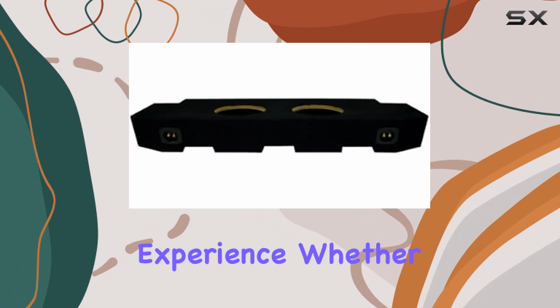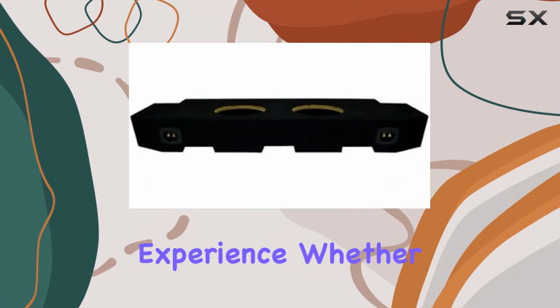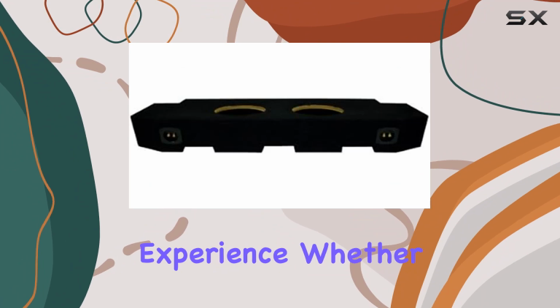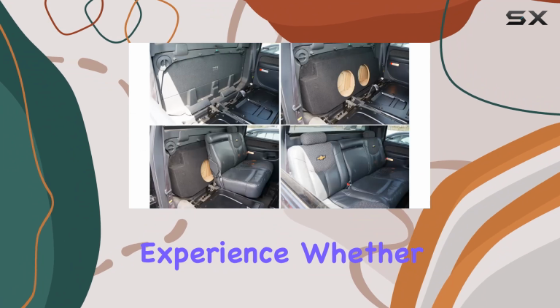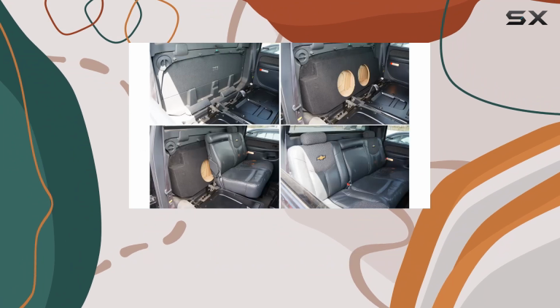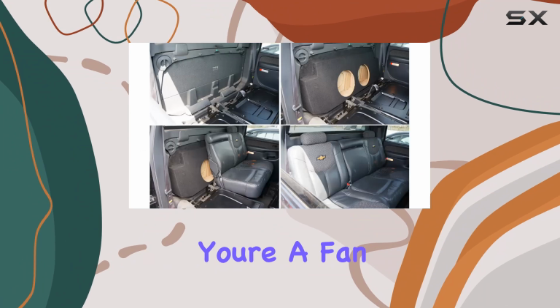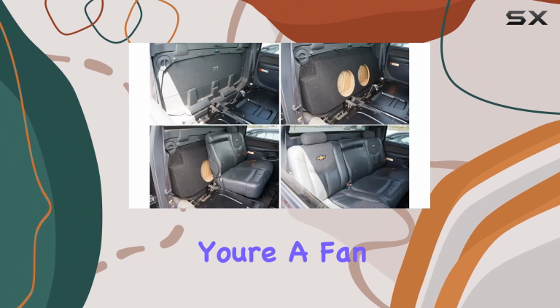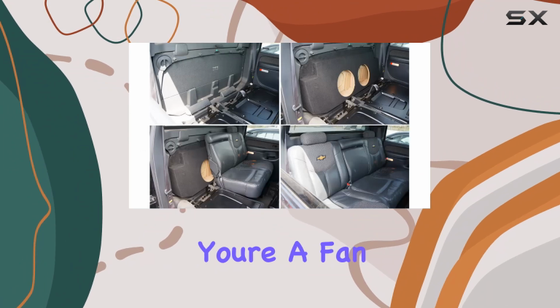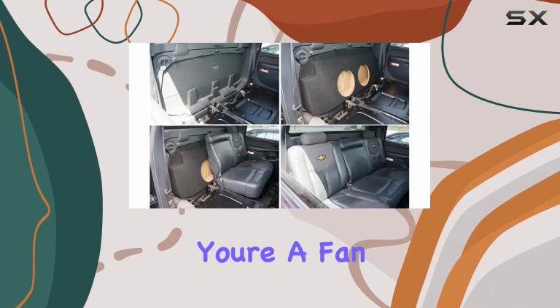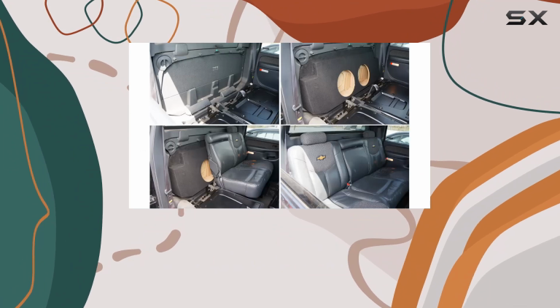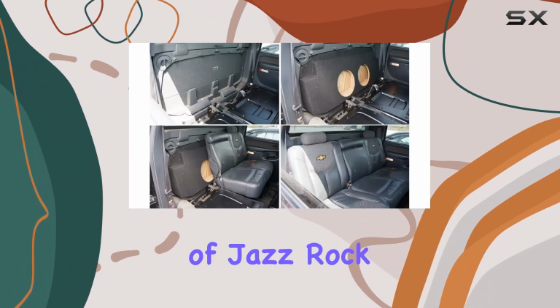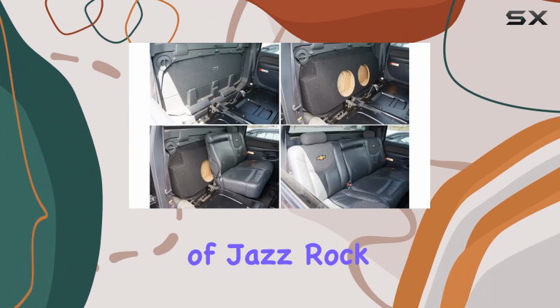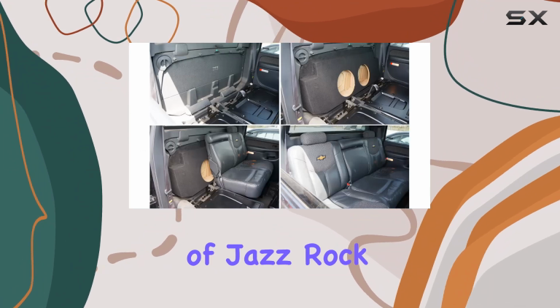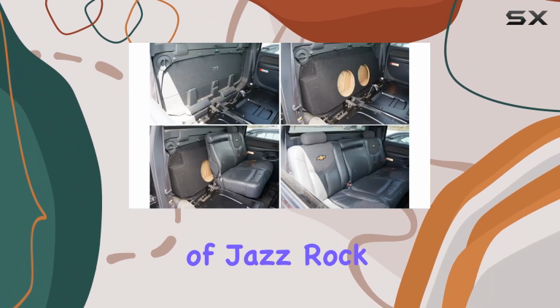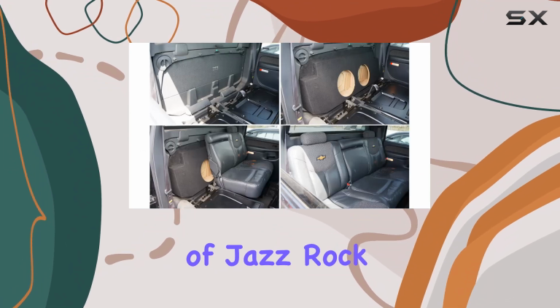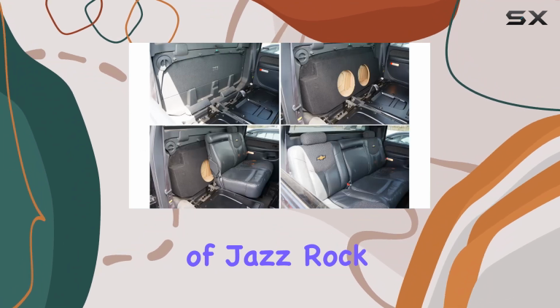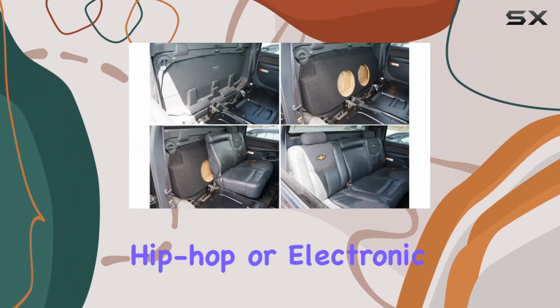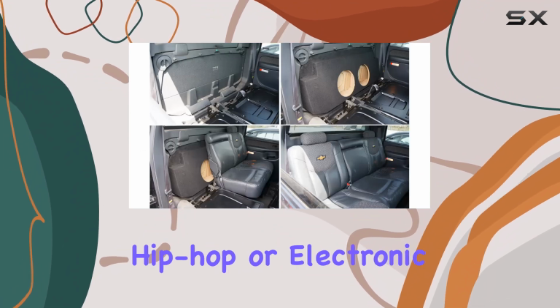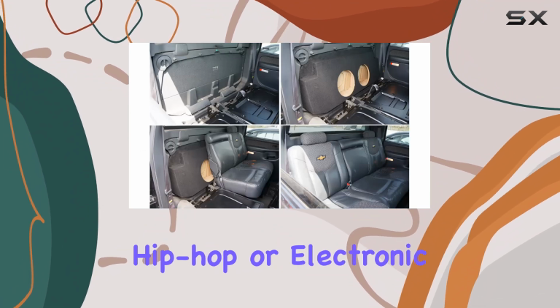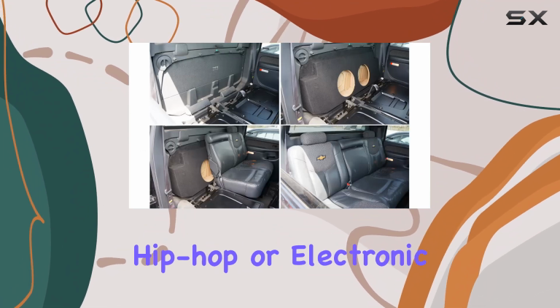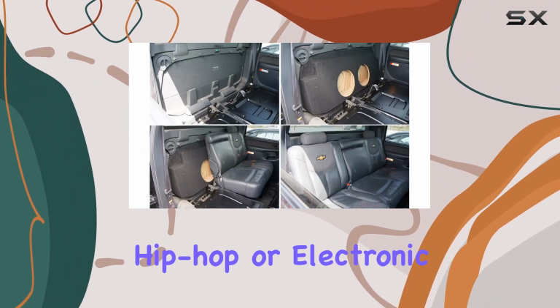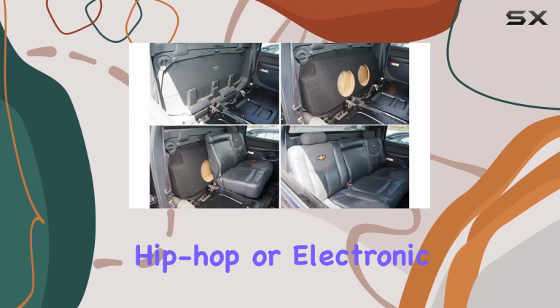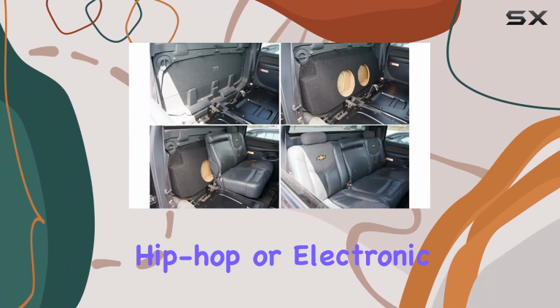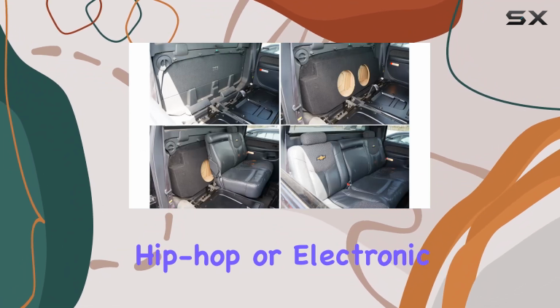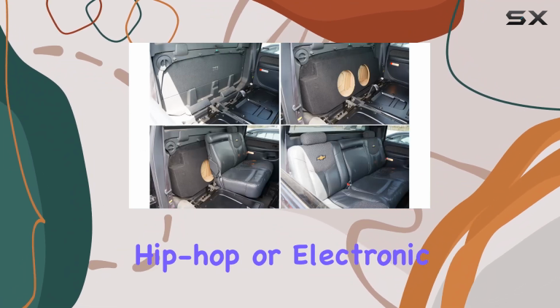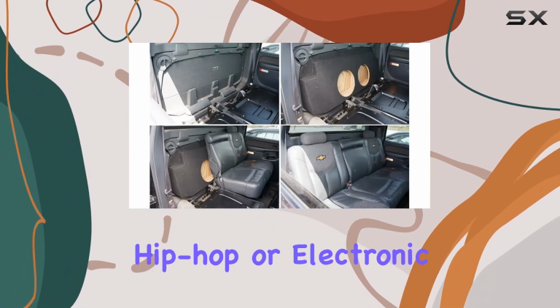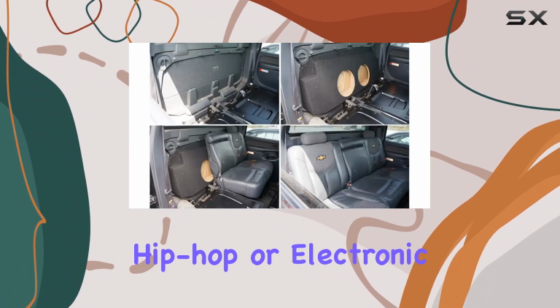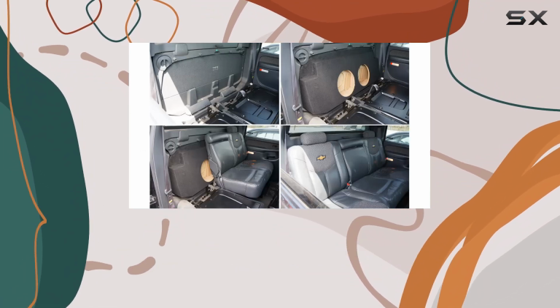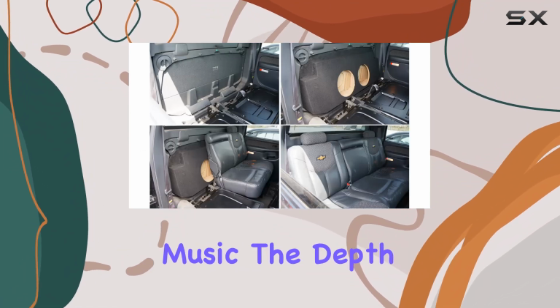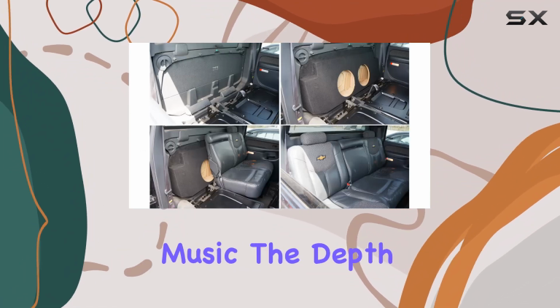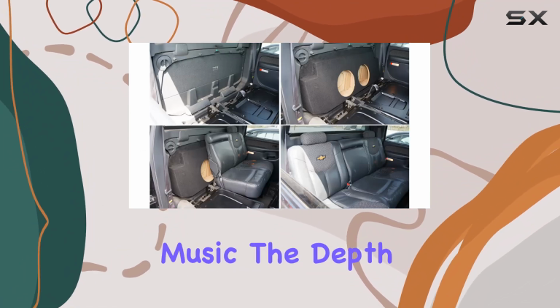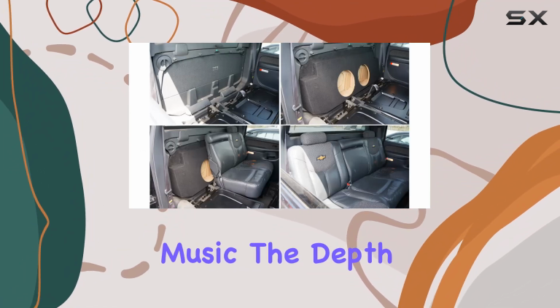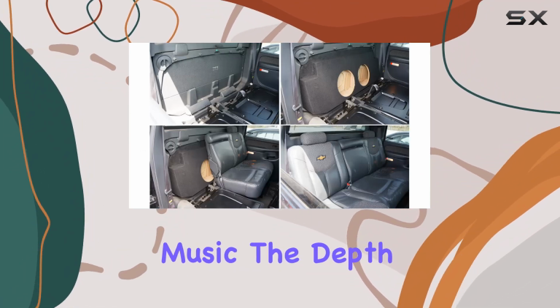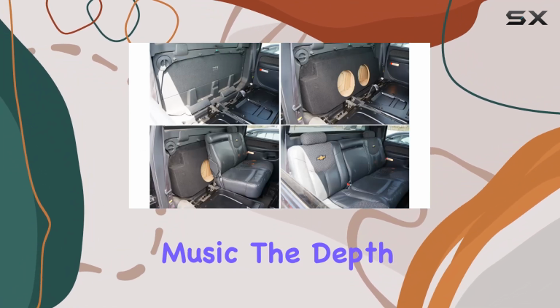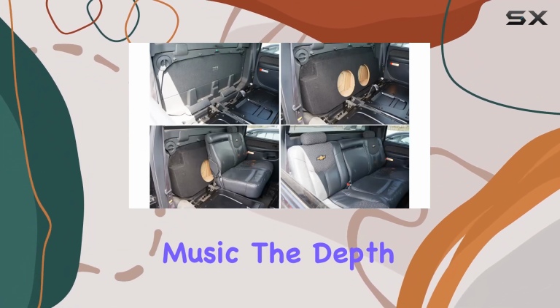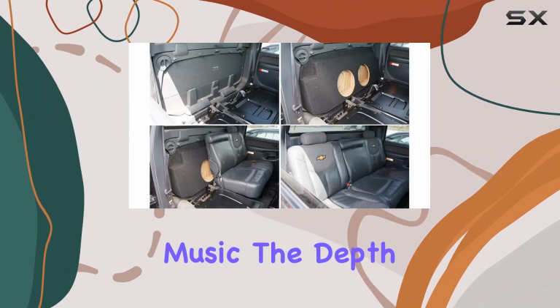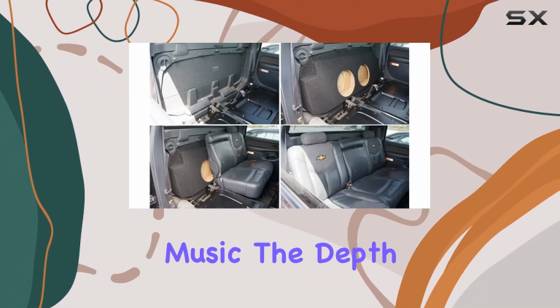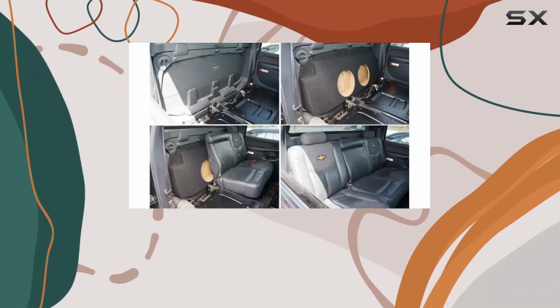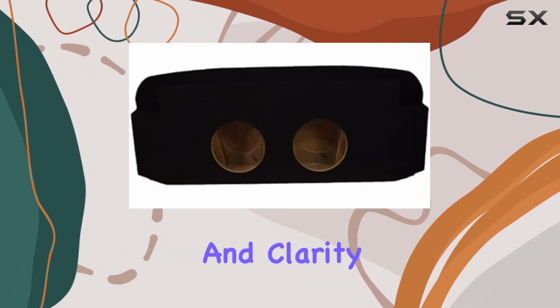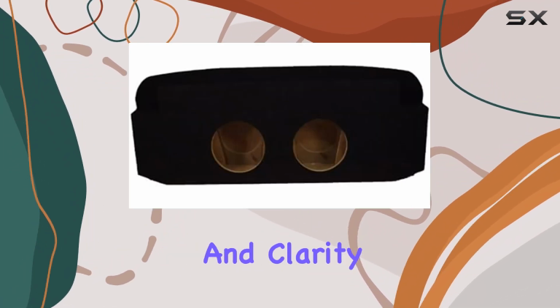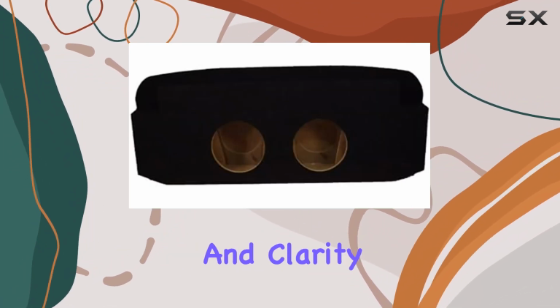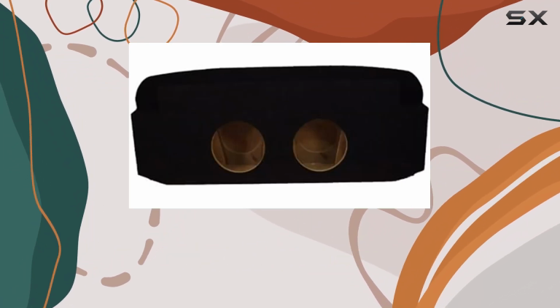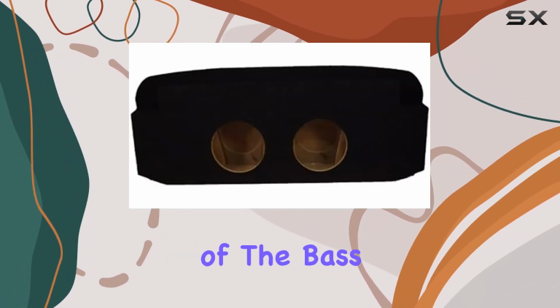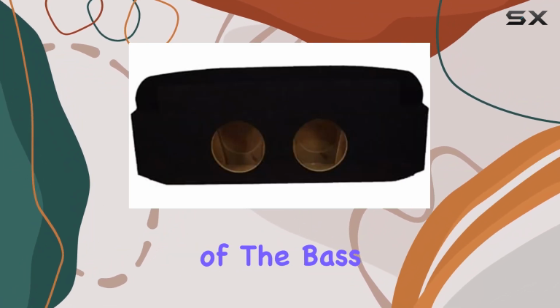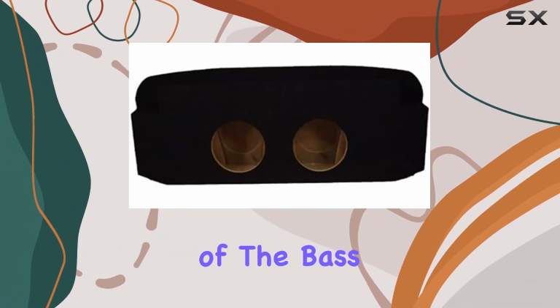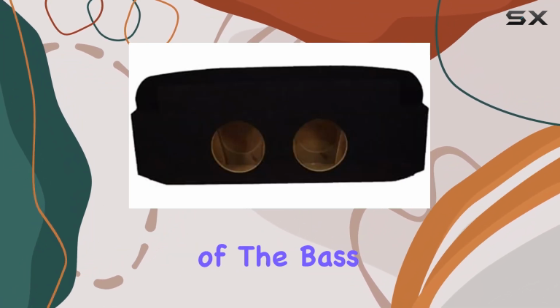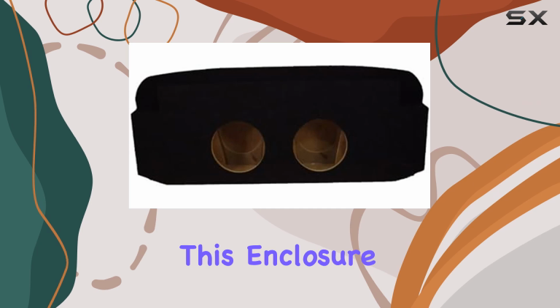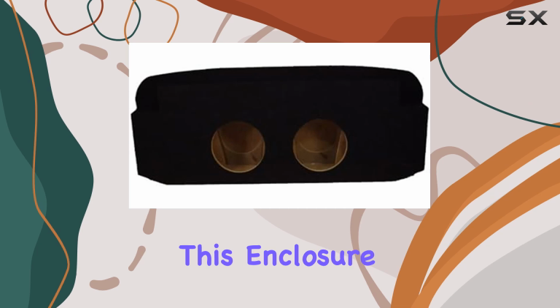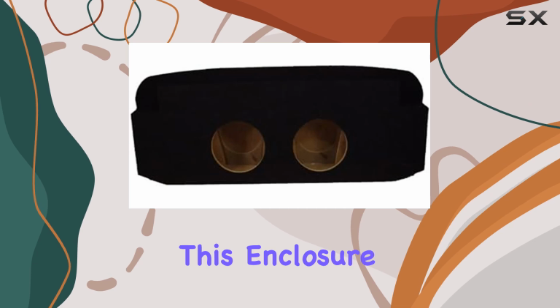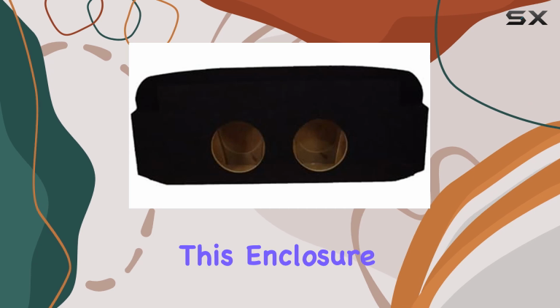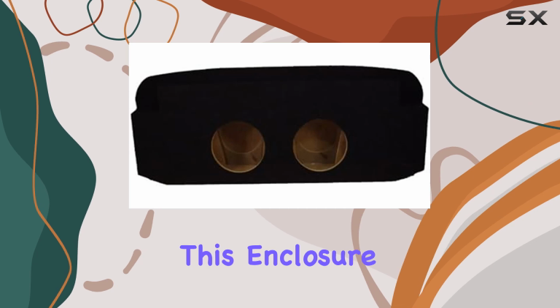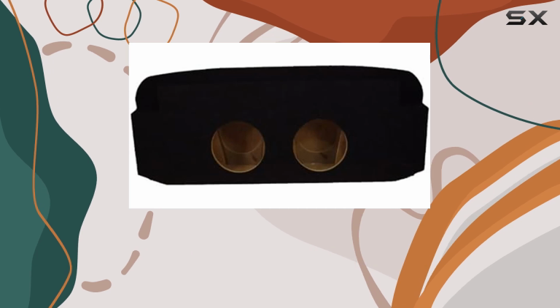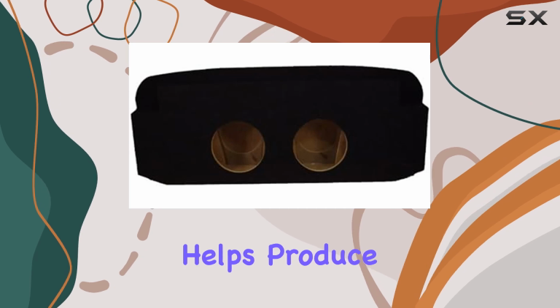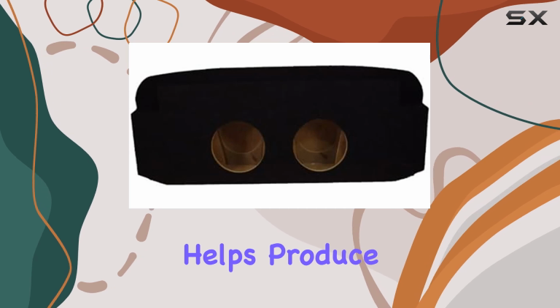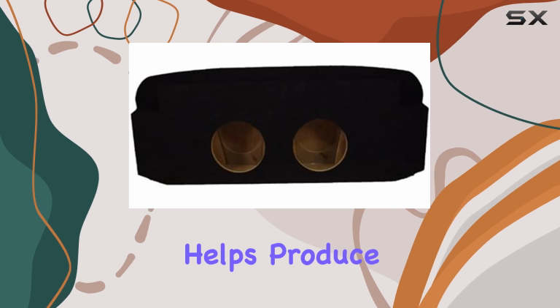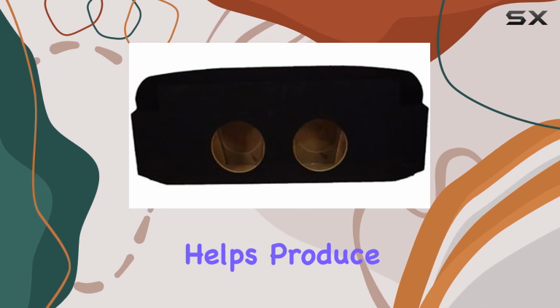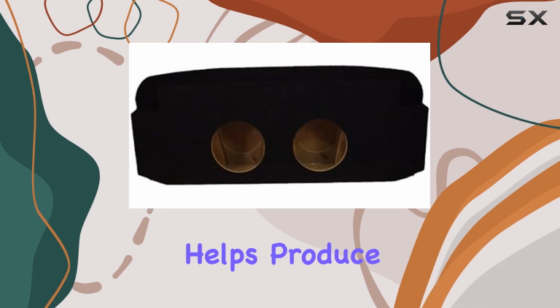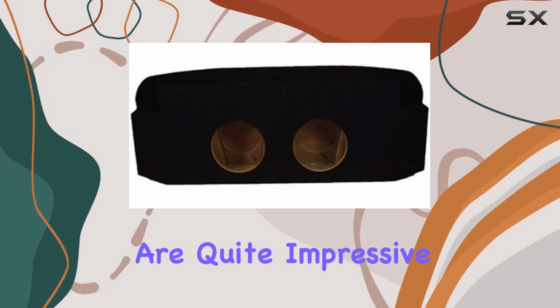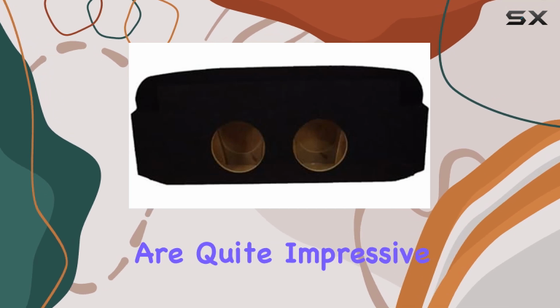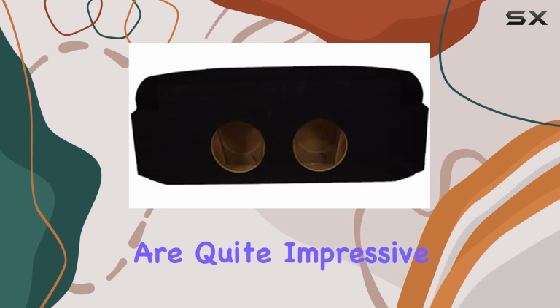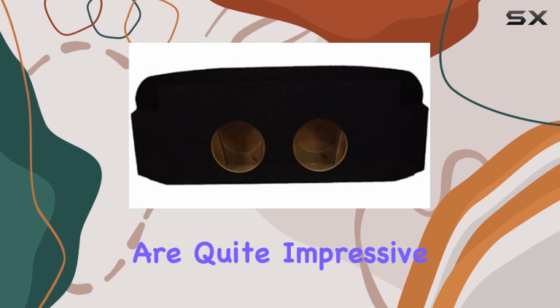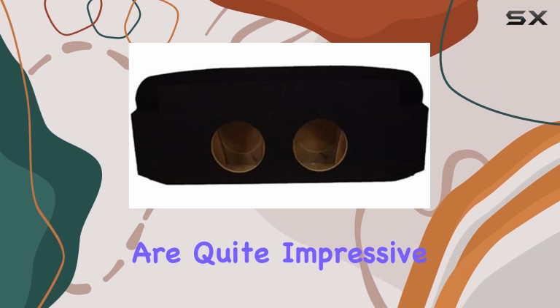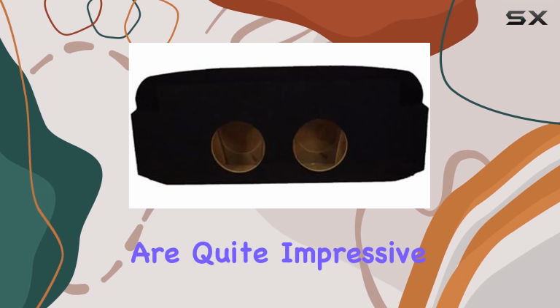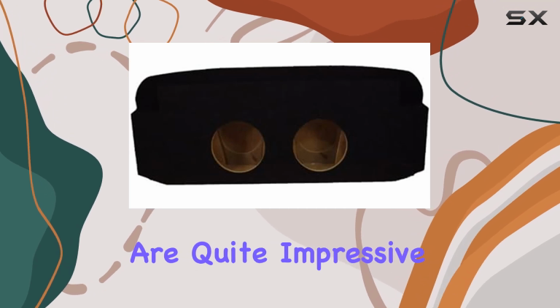Whether you're a fan of jazz, rock, hip-hop, or electronic music, the depth and clarity of the bass this enclosure helps produce are quite impressive.